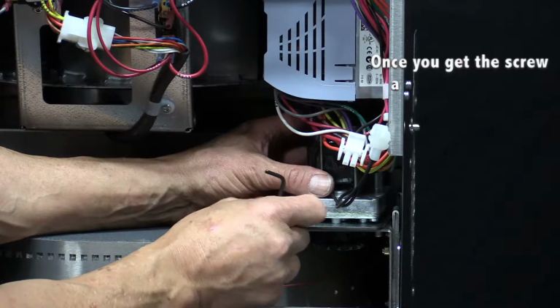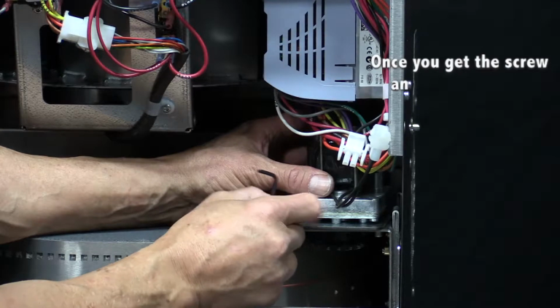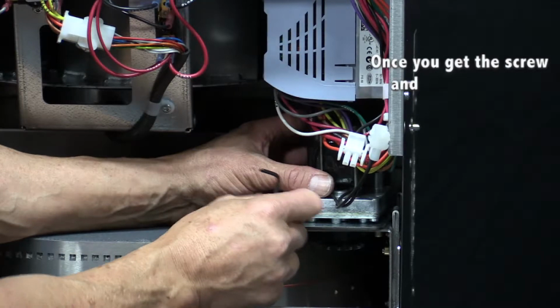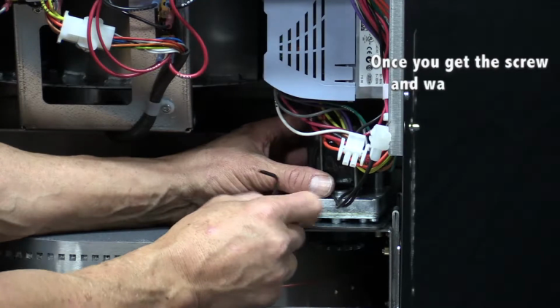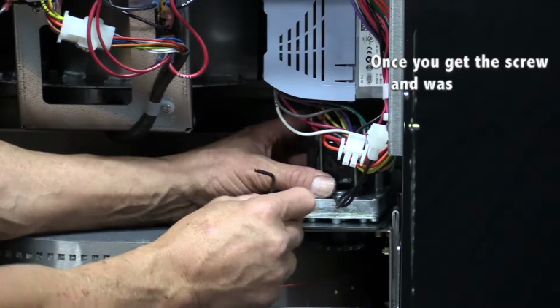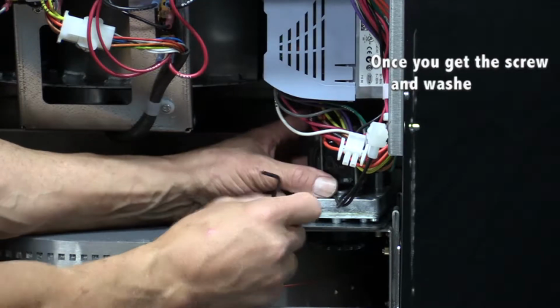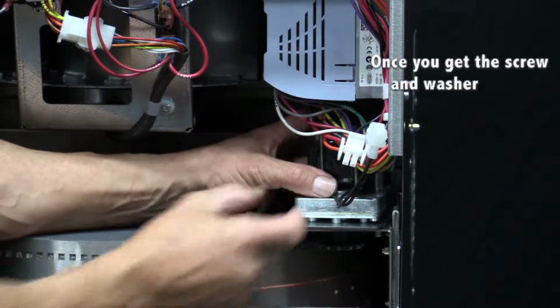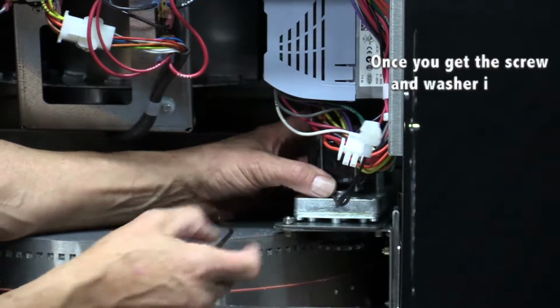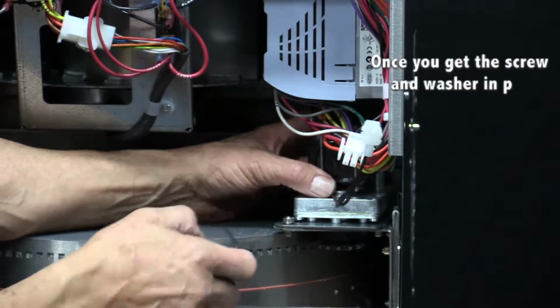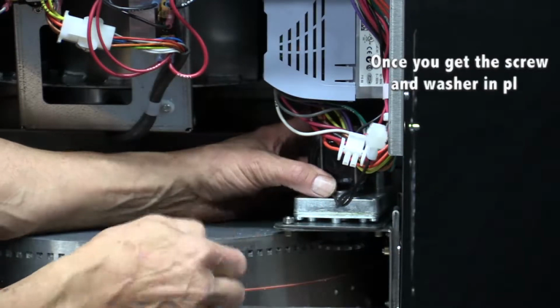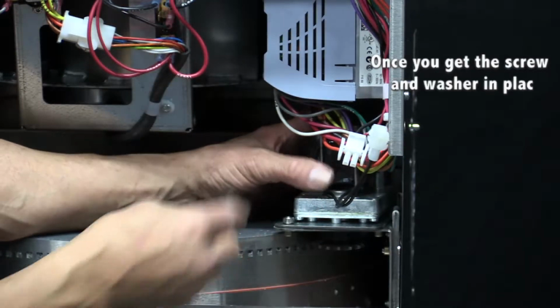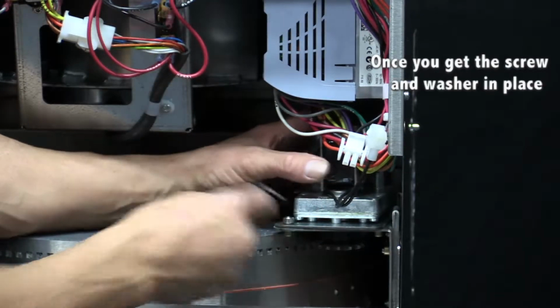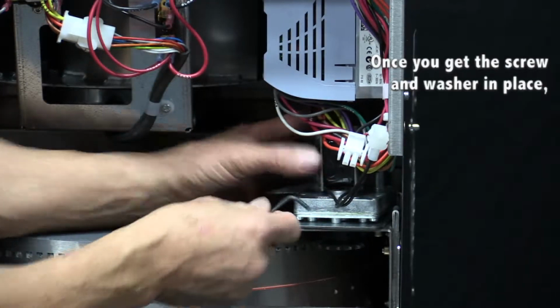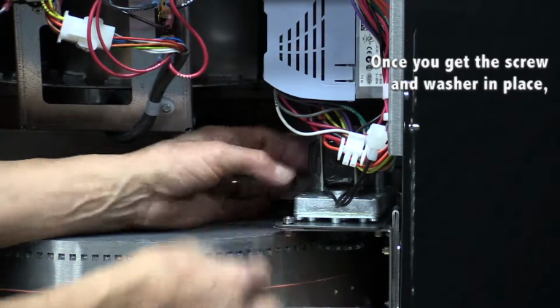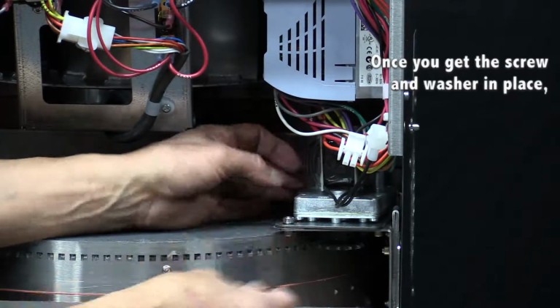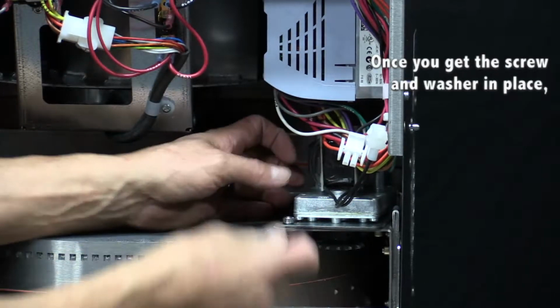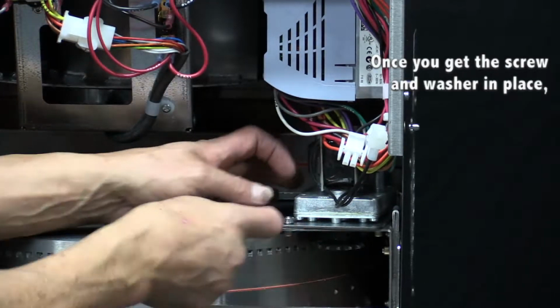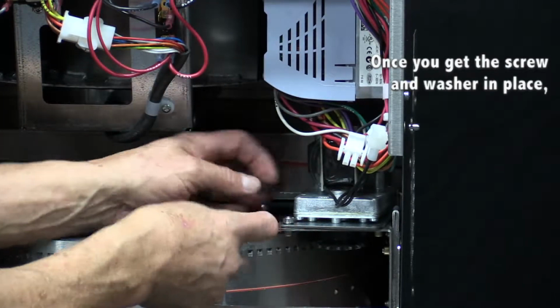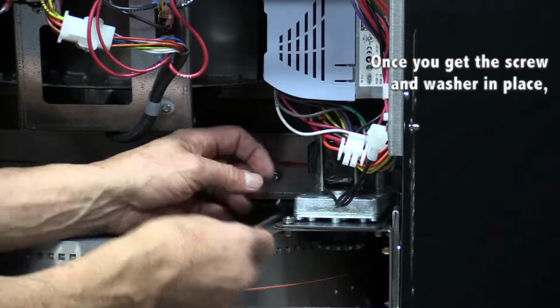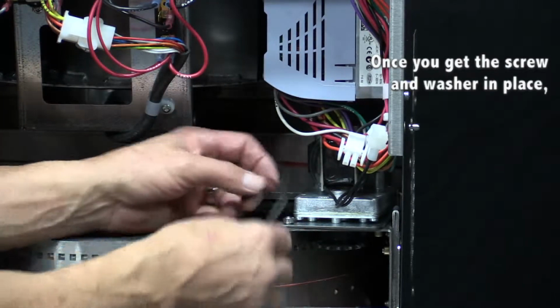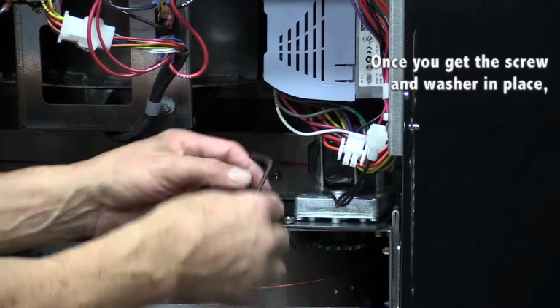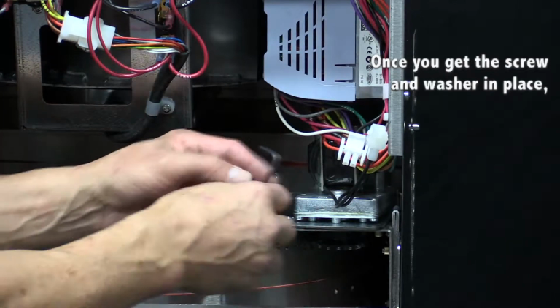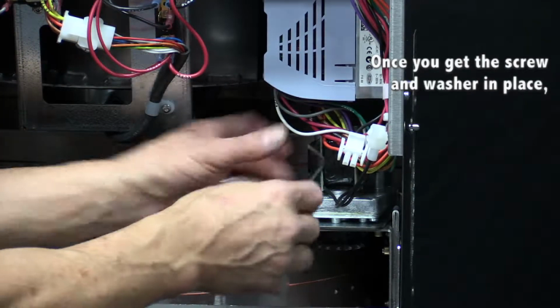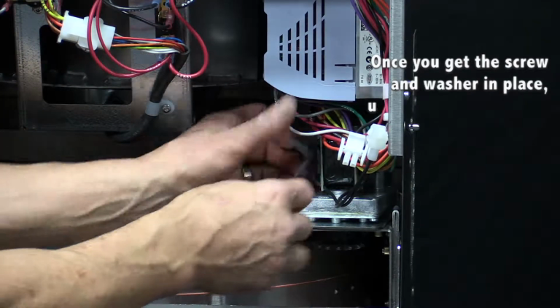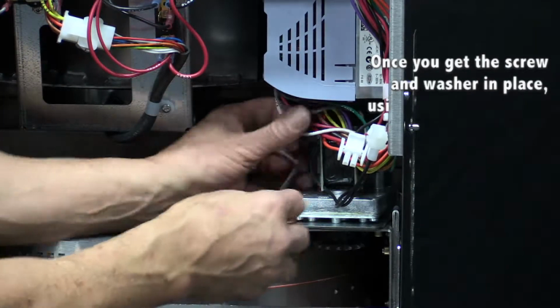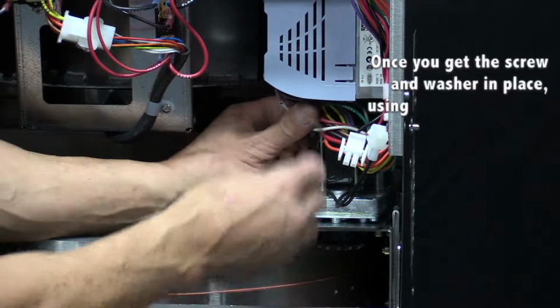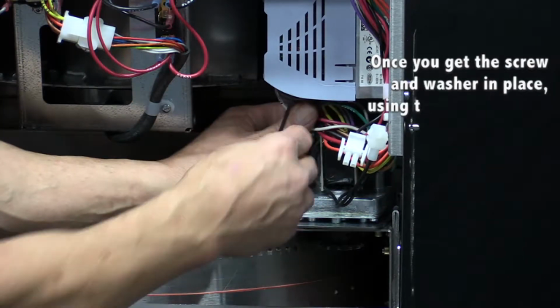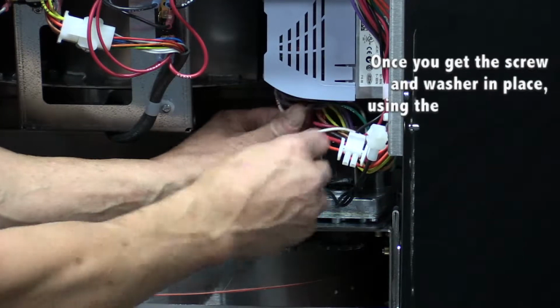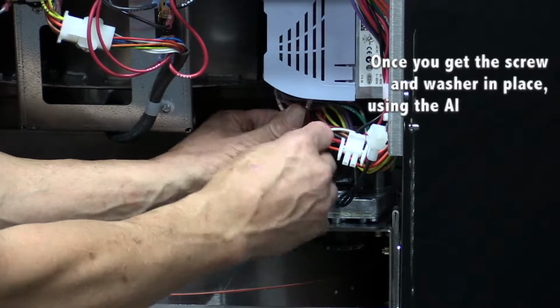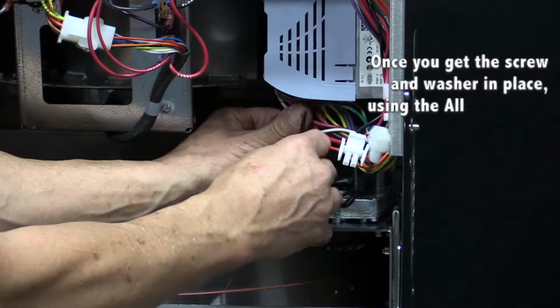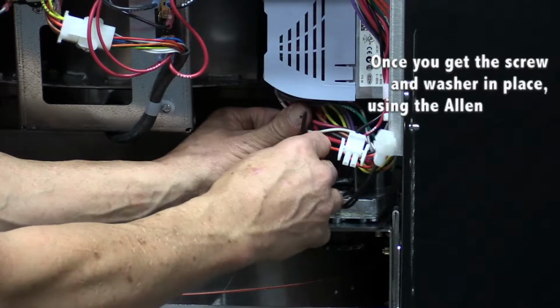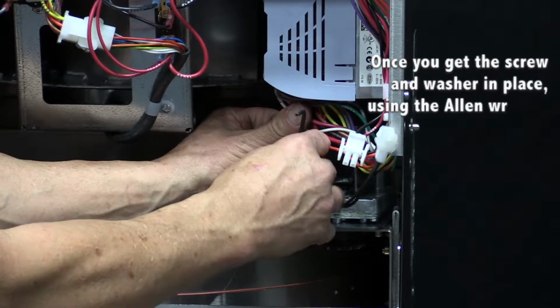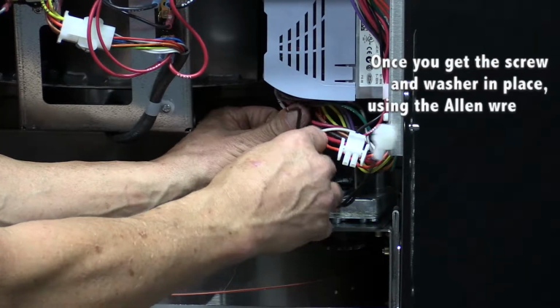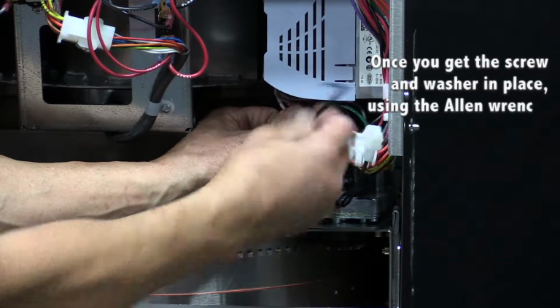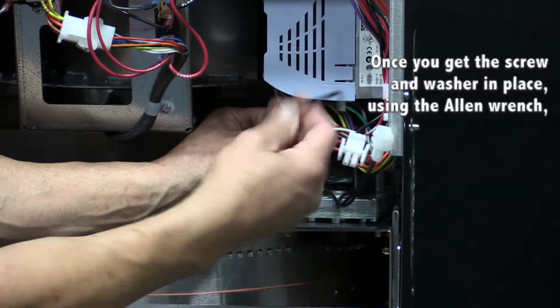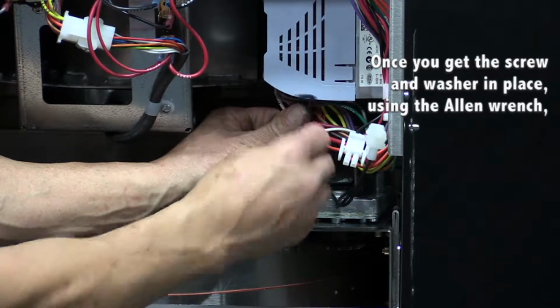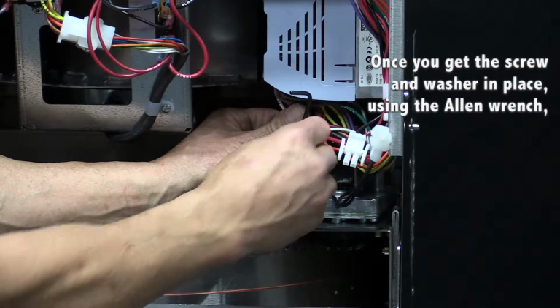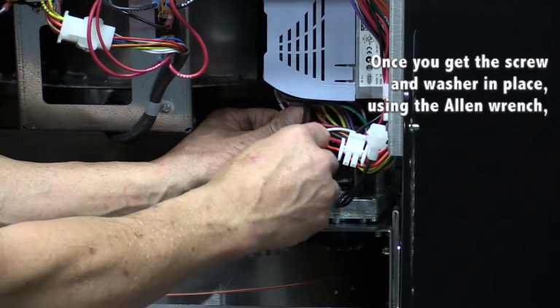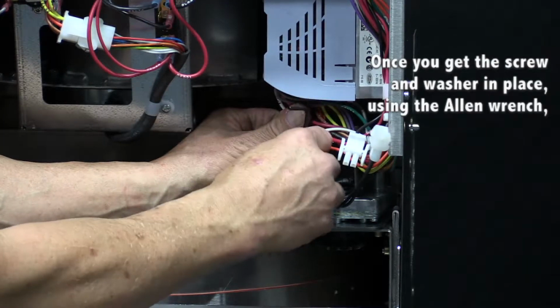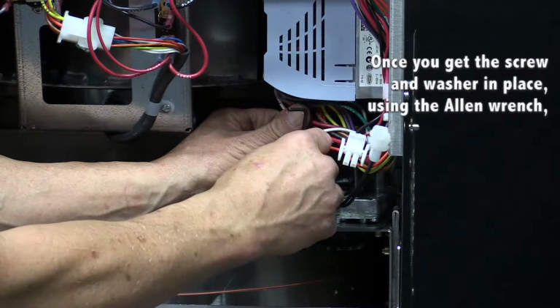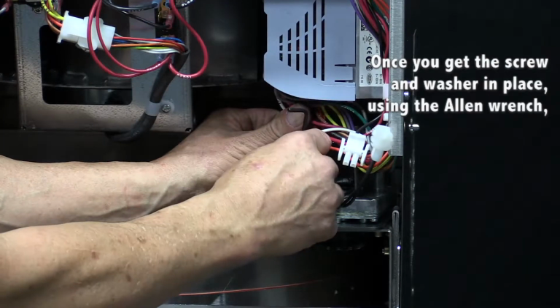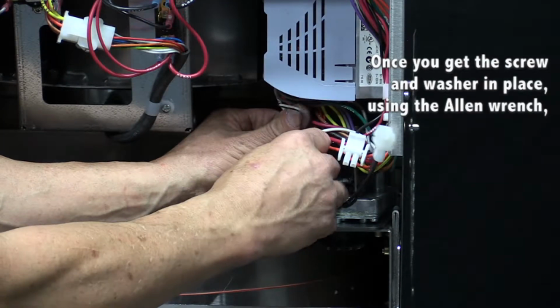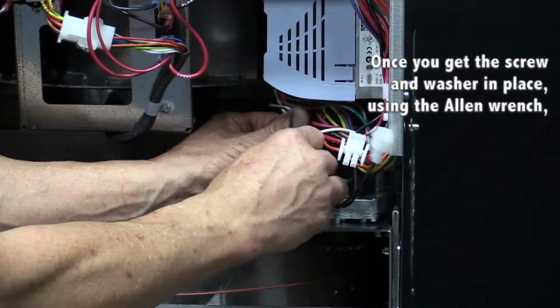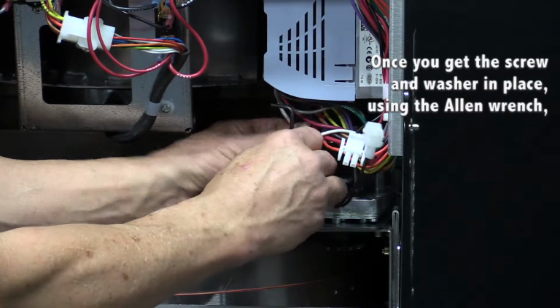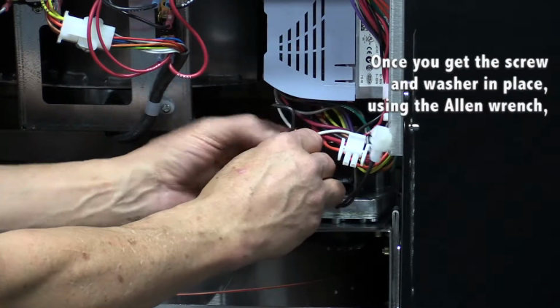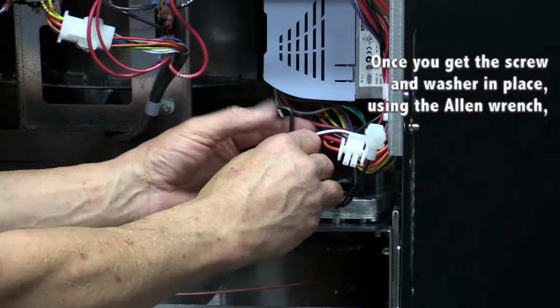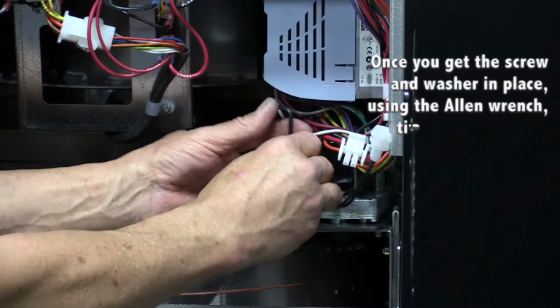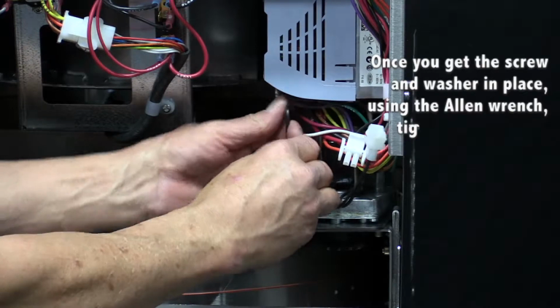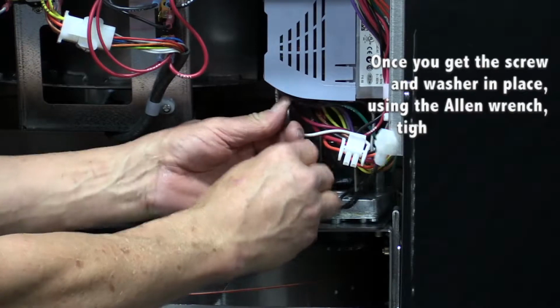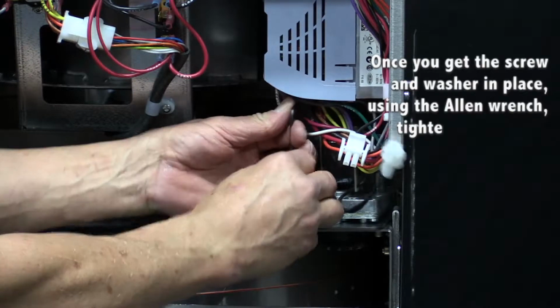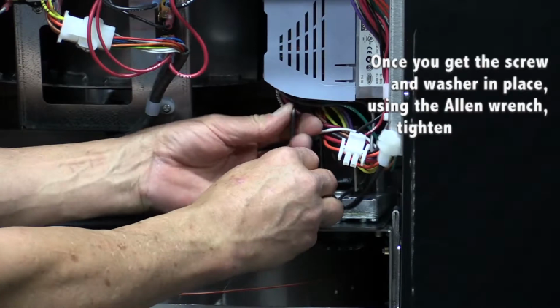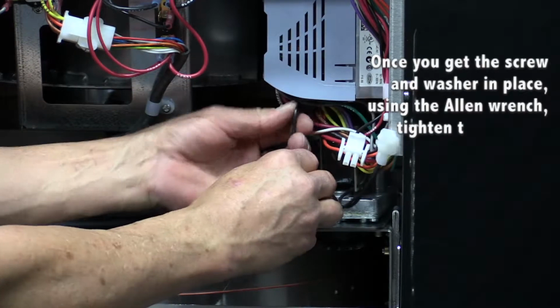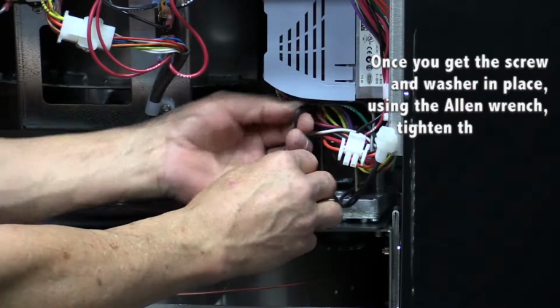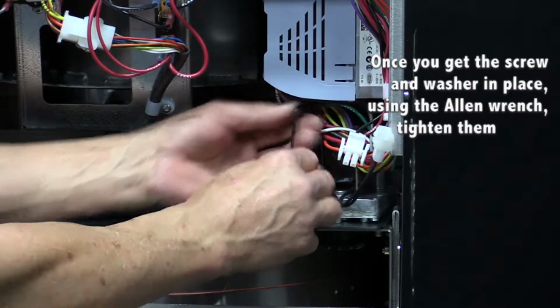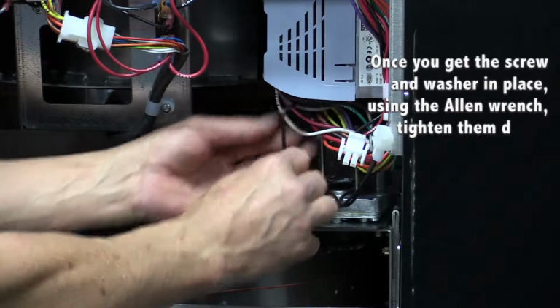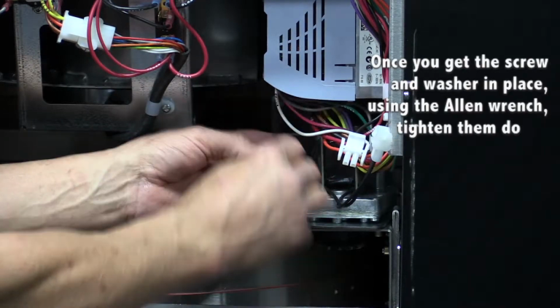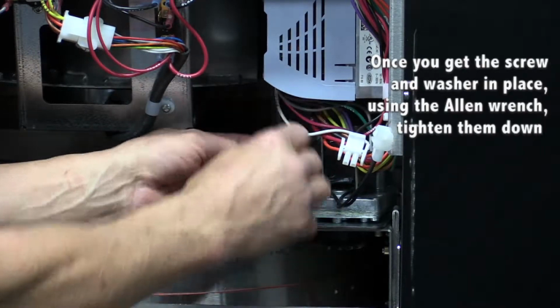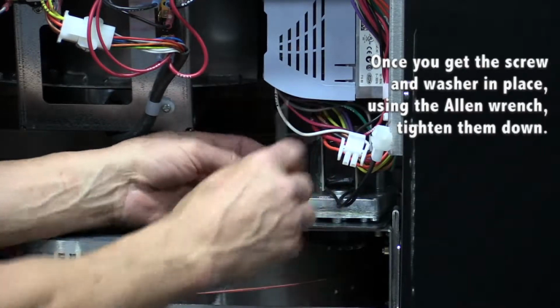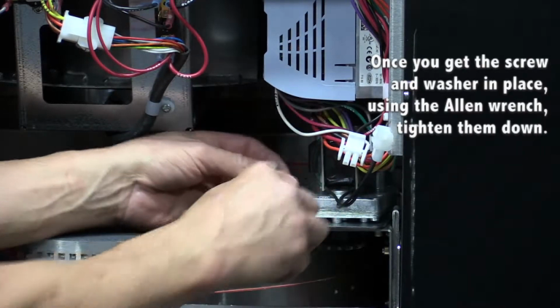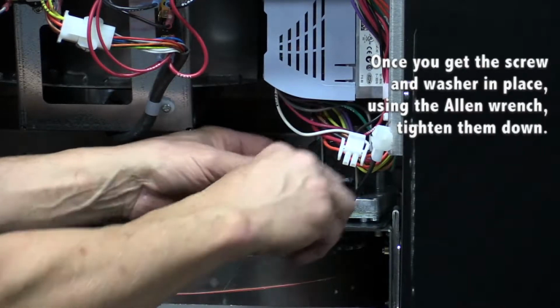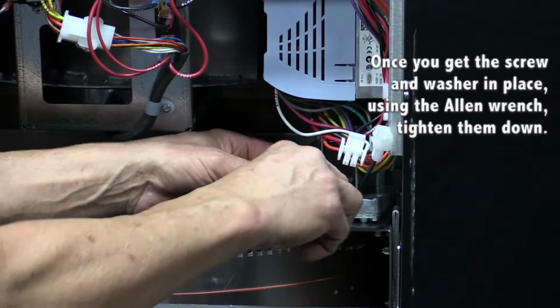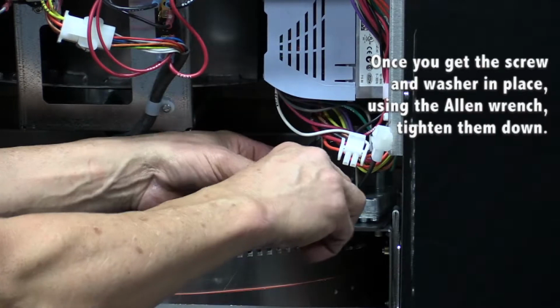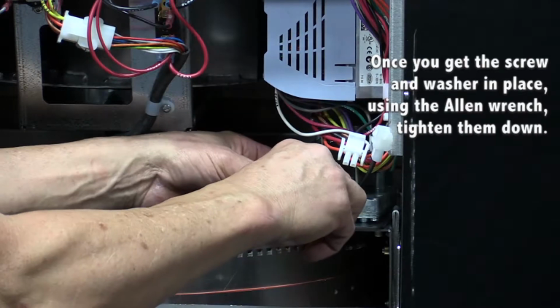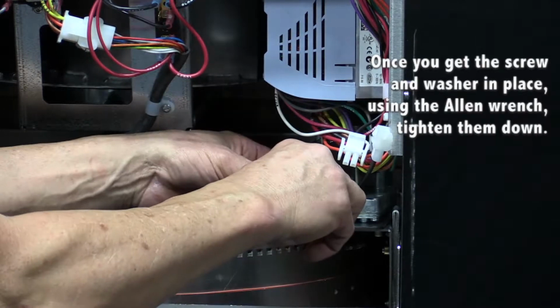Now, once you get the screw and the washer in place with the Allen wrench, go ahead and tighten it down.